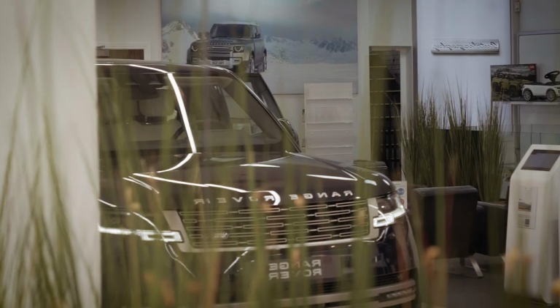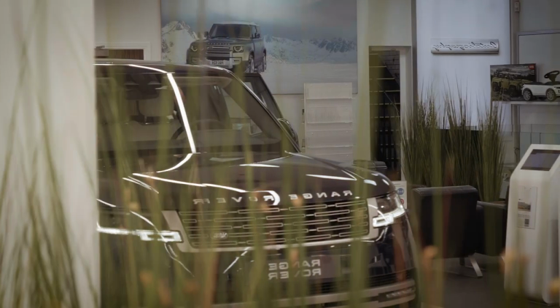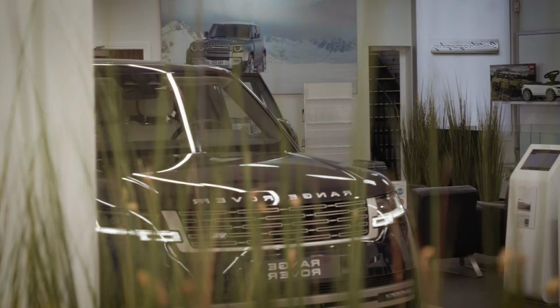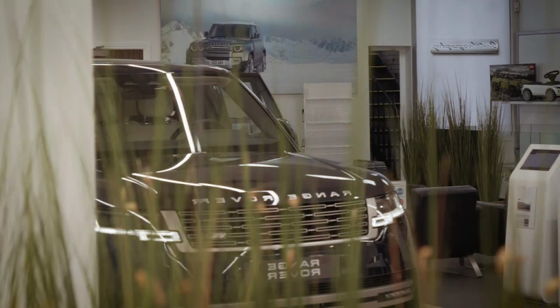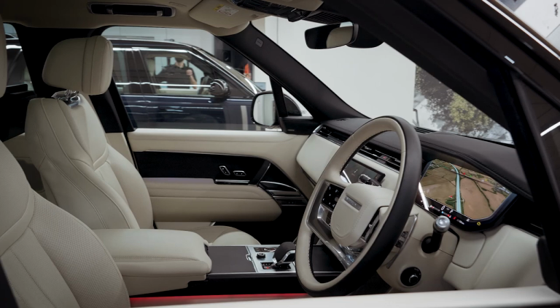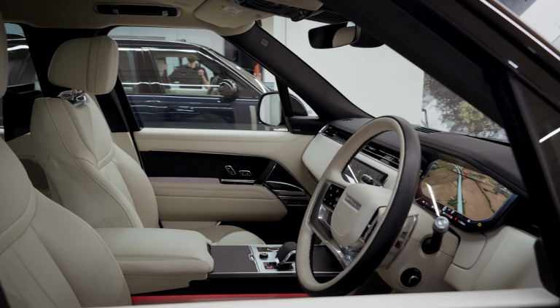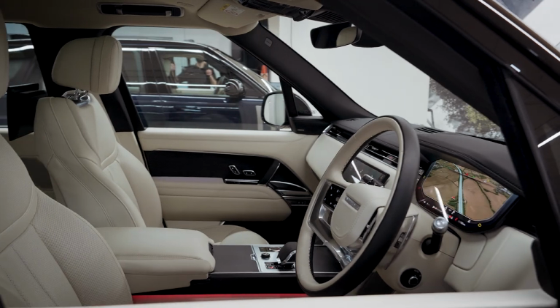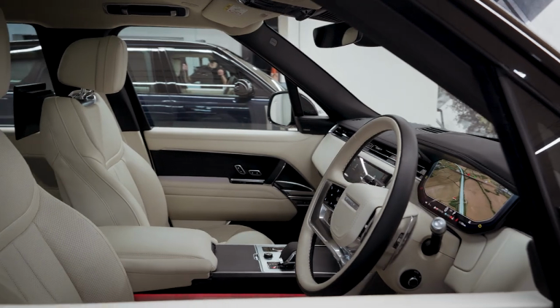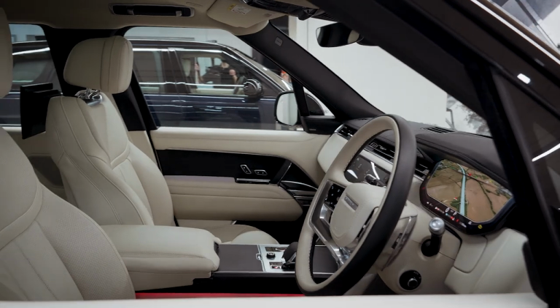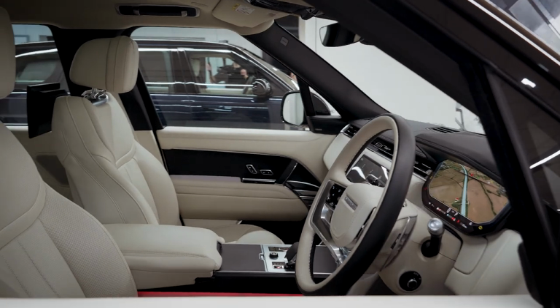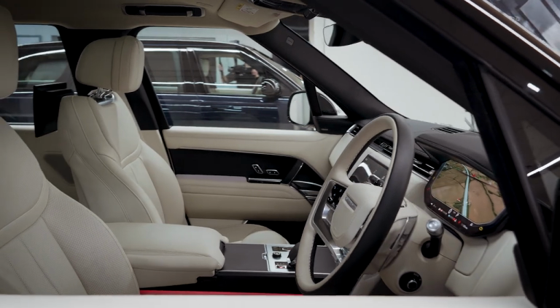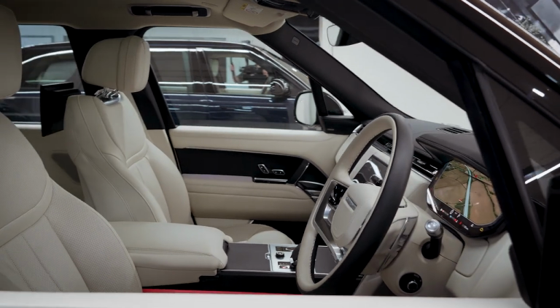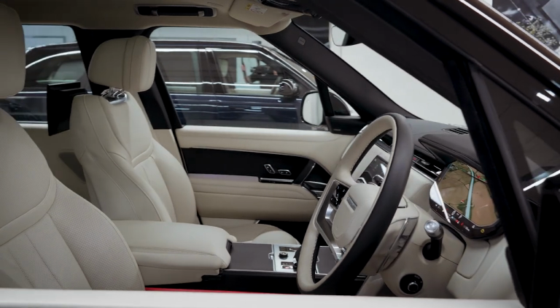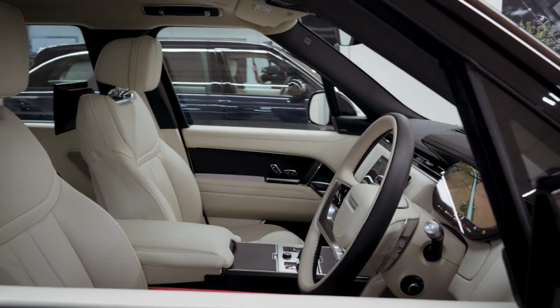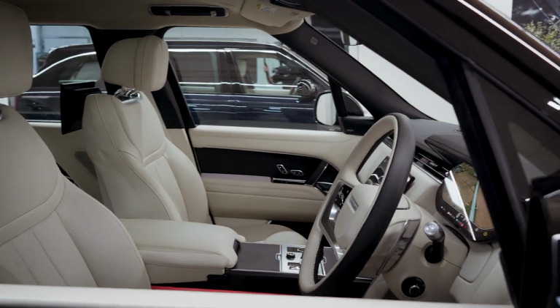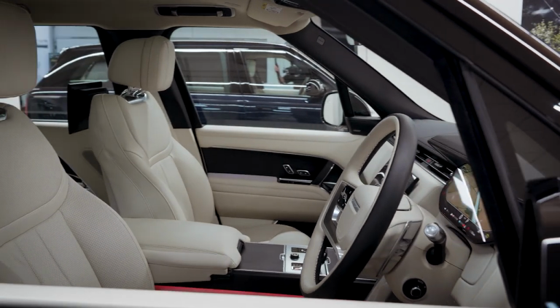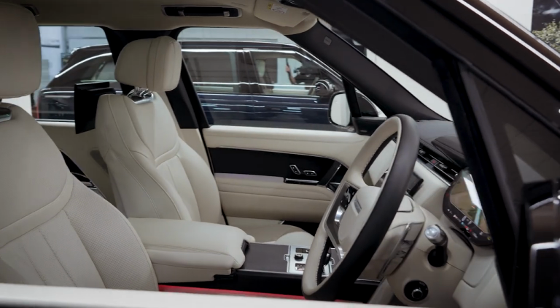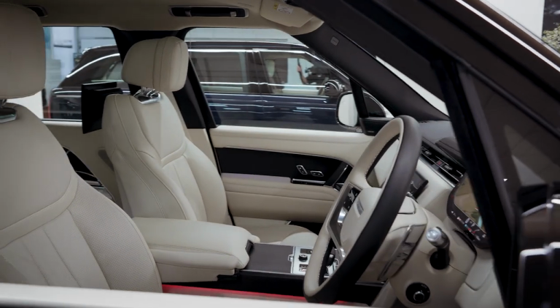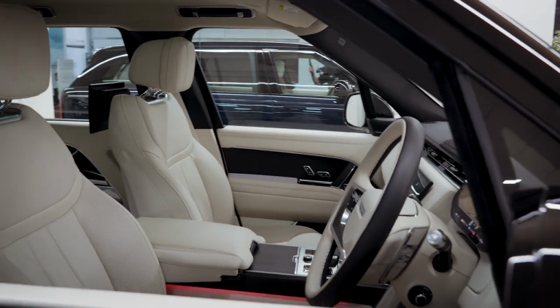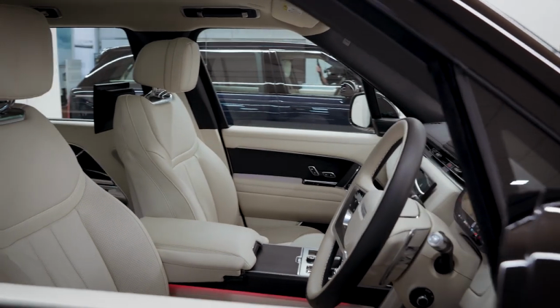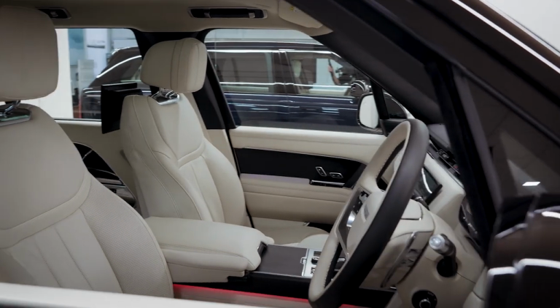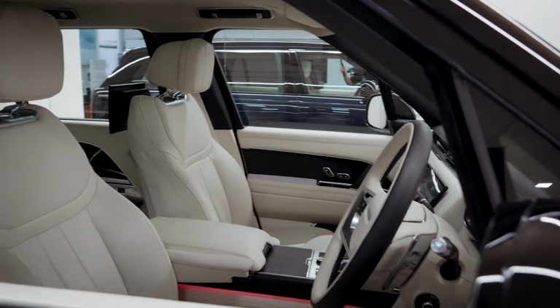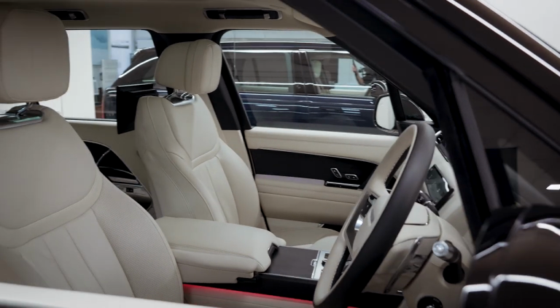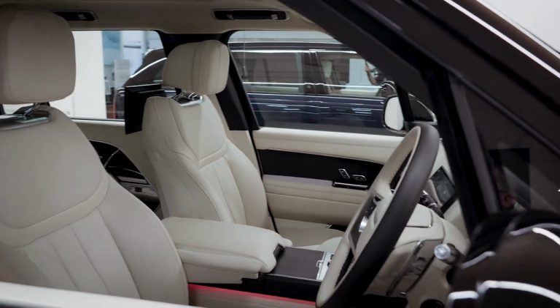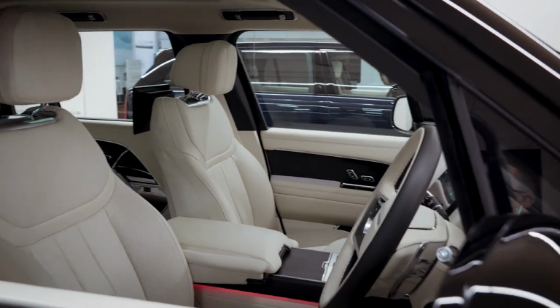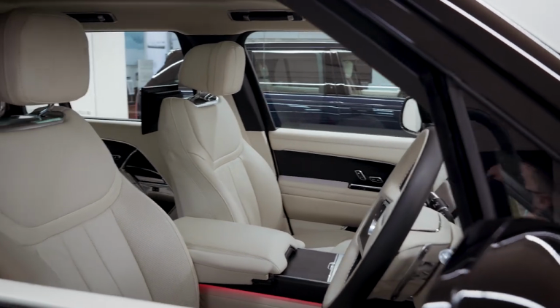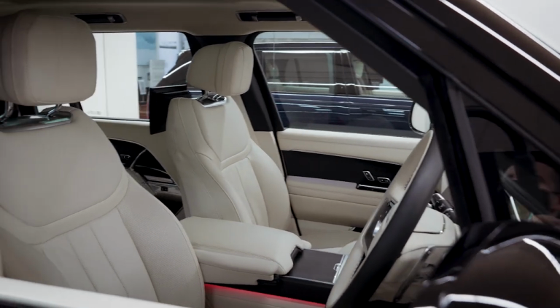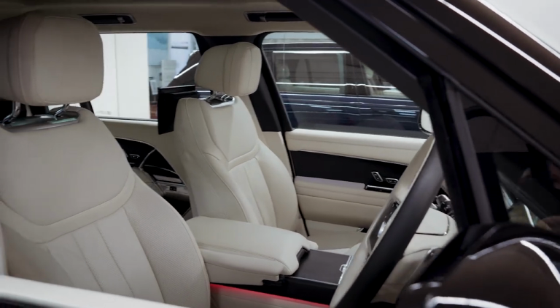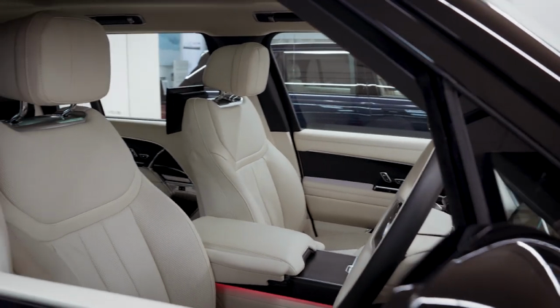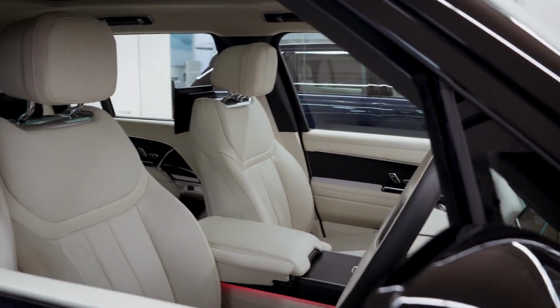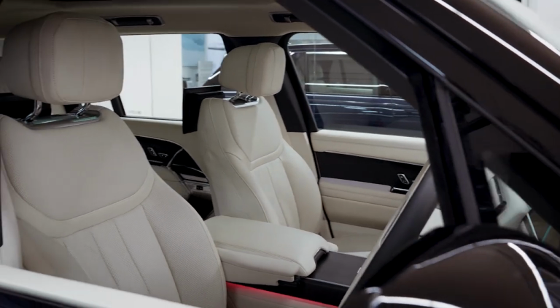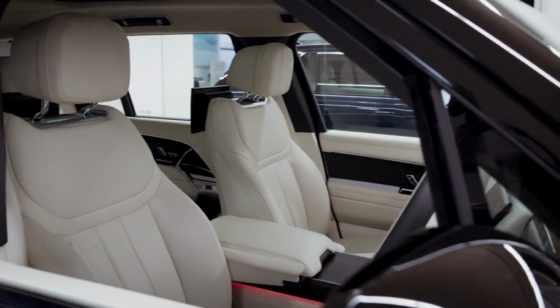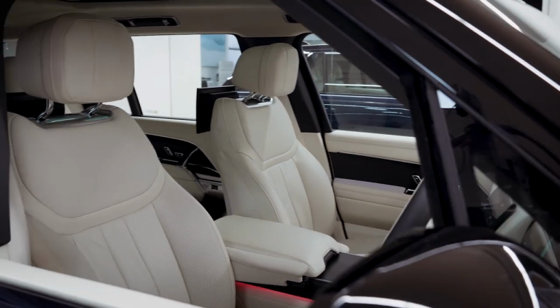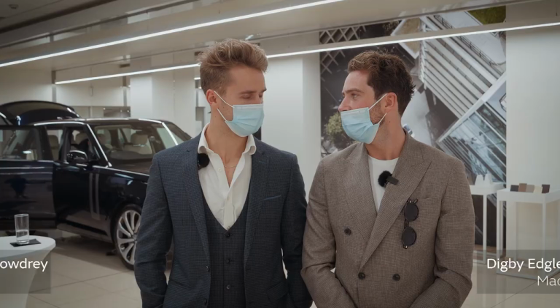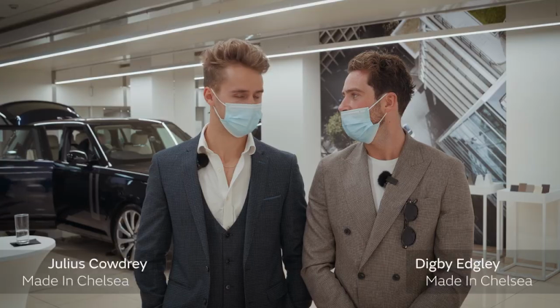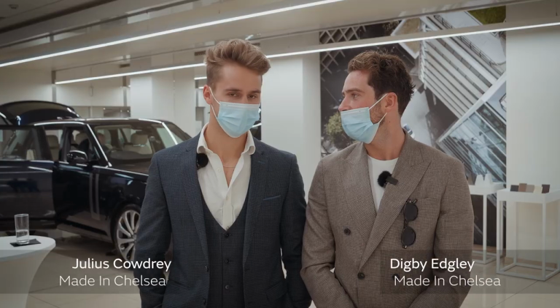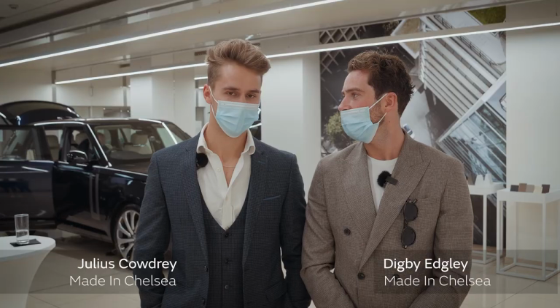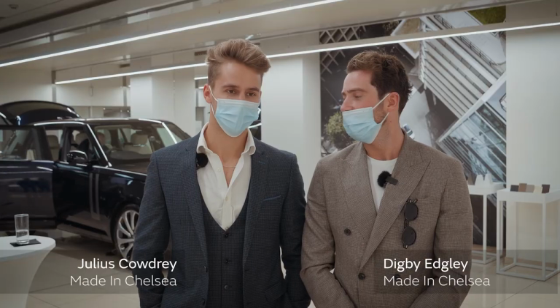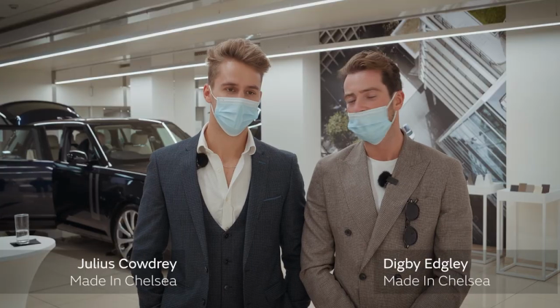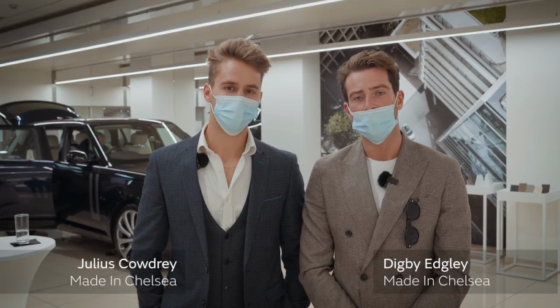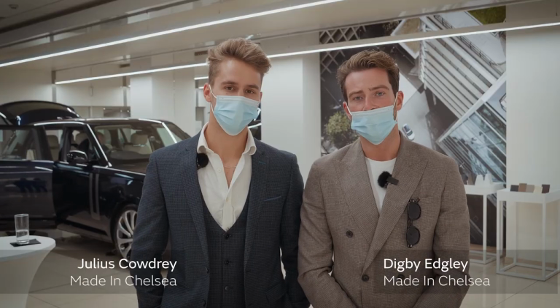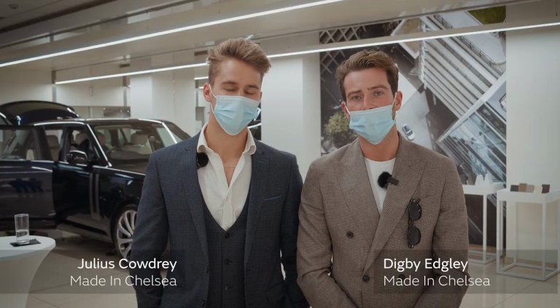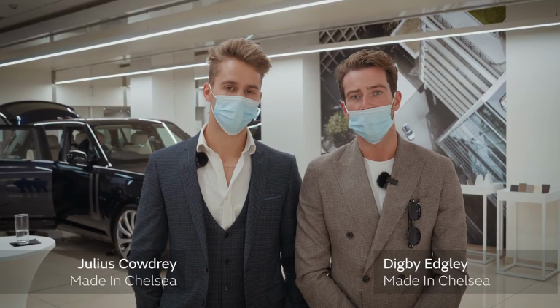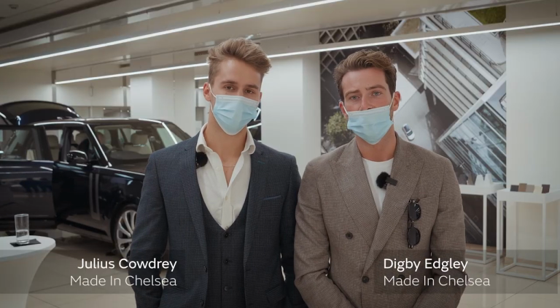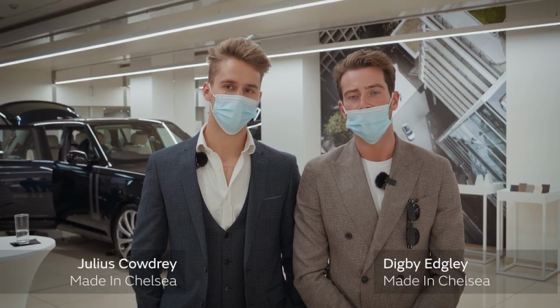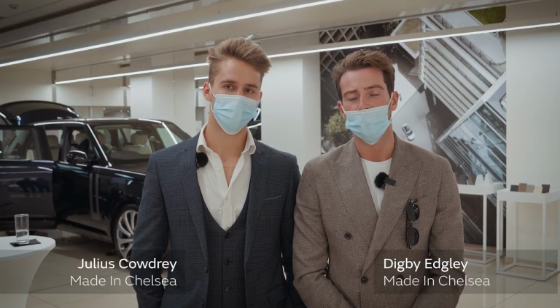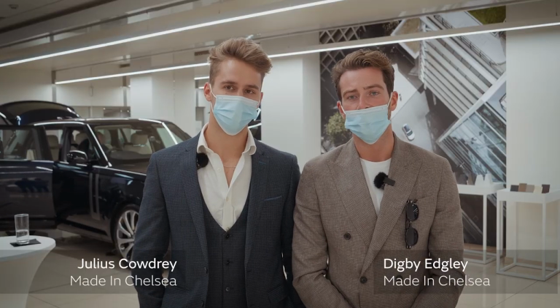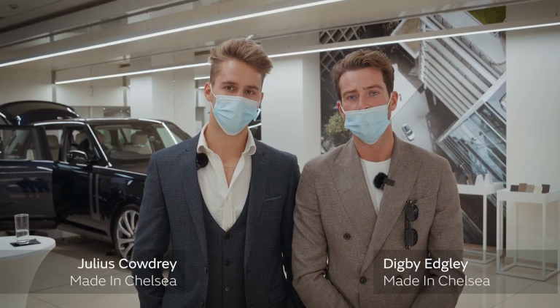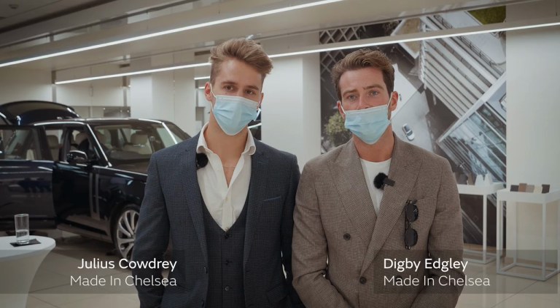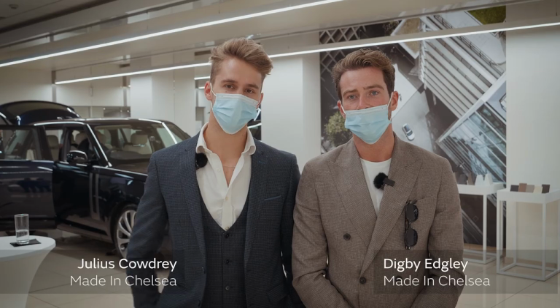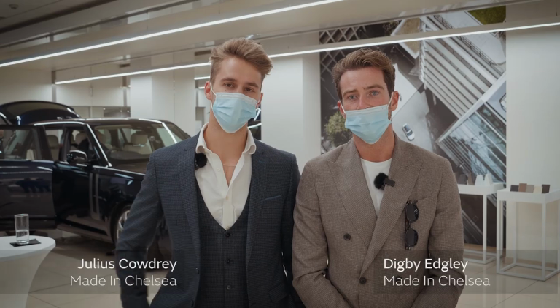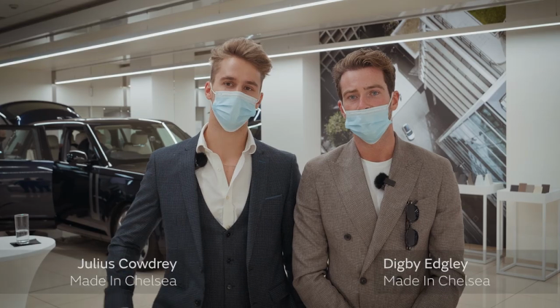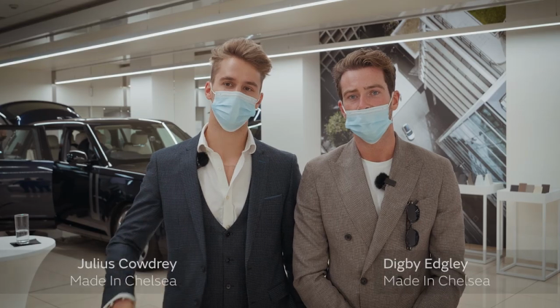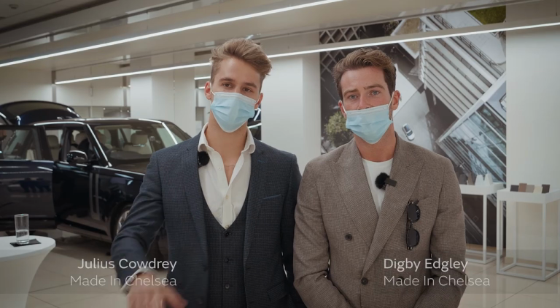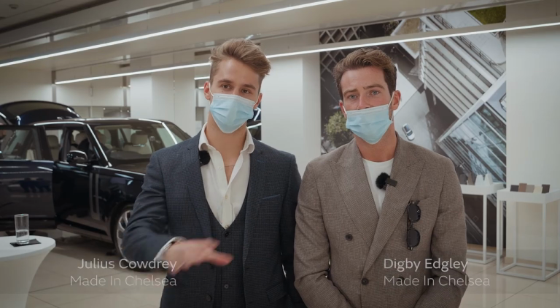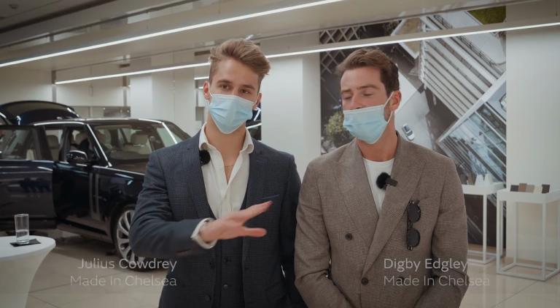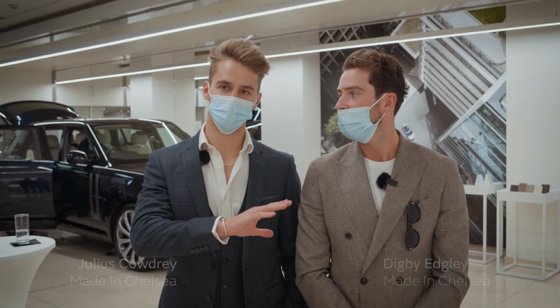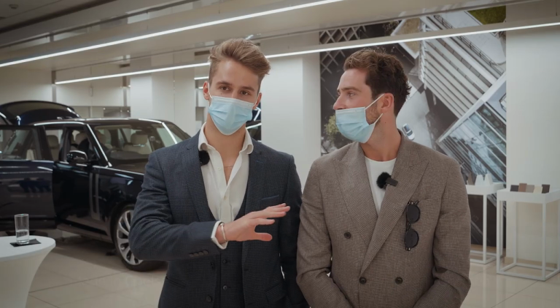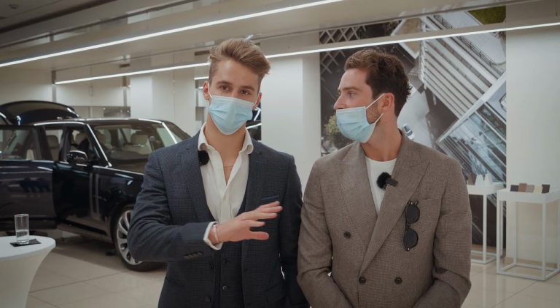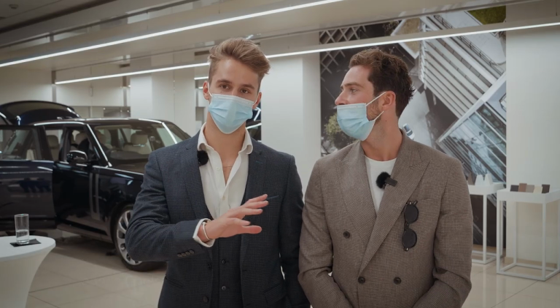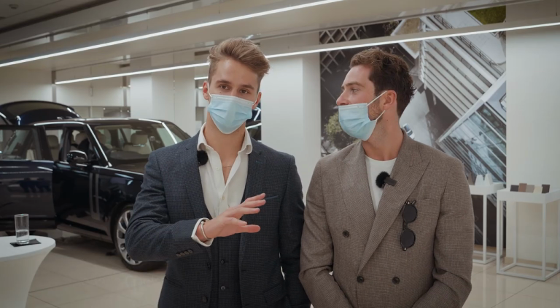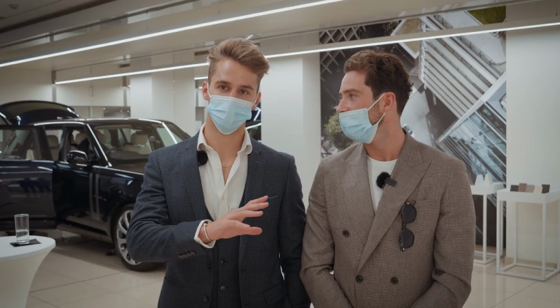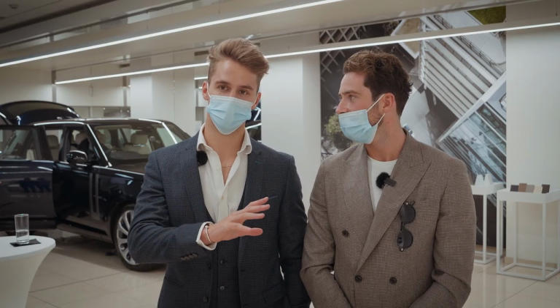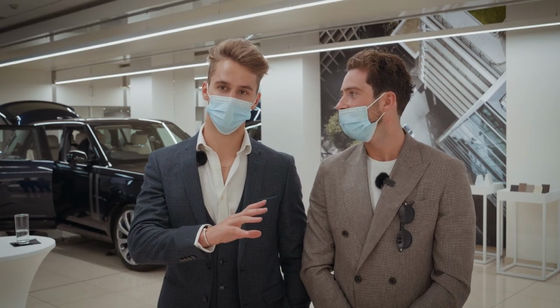The interior, for me, stands out. It looks way more modernised. It just looks very, very cool. Feels a bit more futuristic now, the interior.